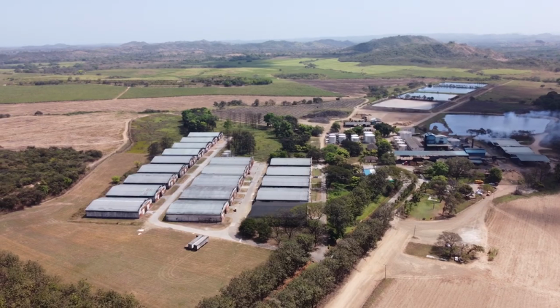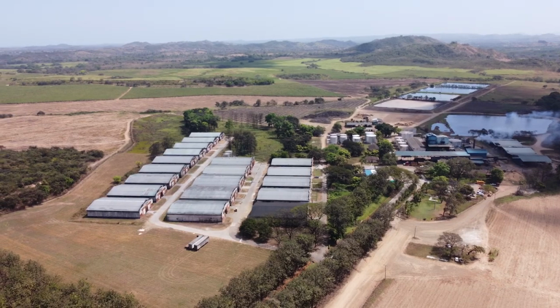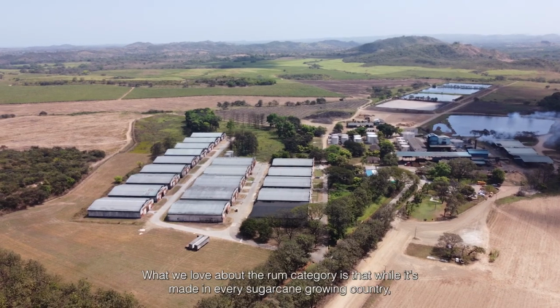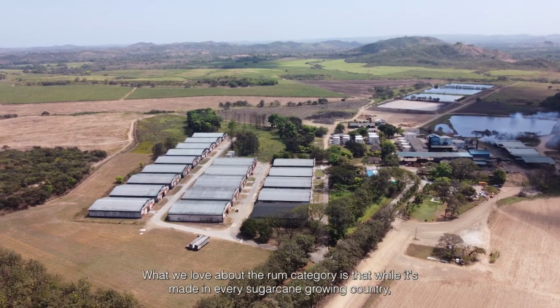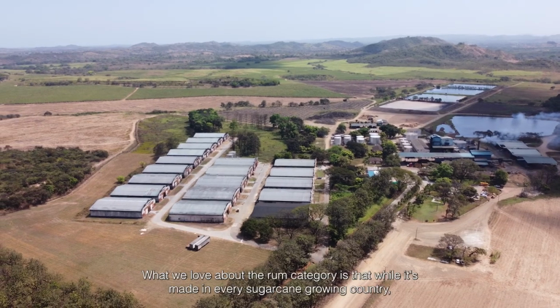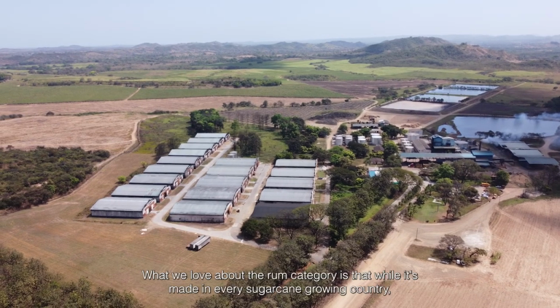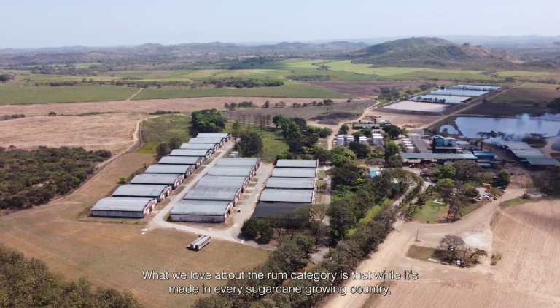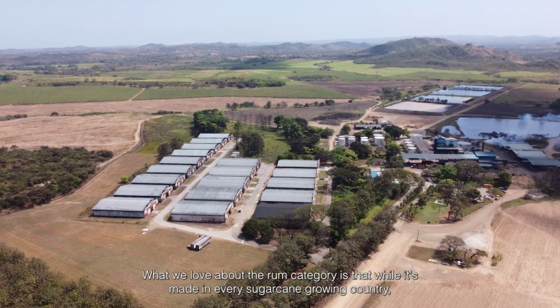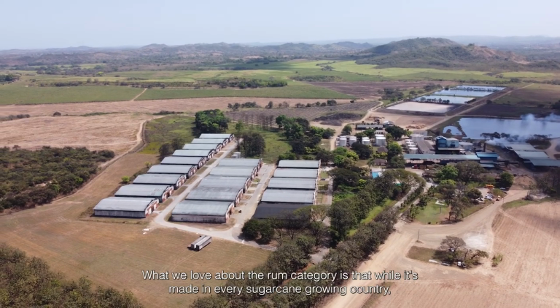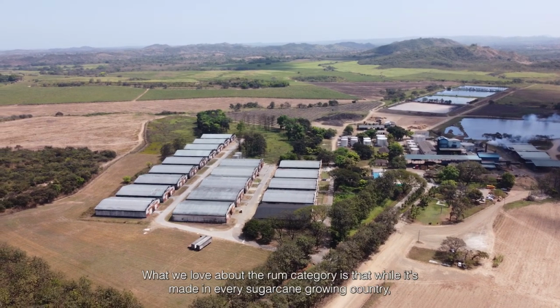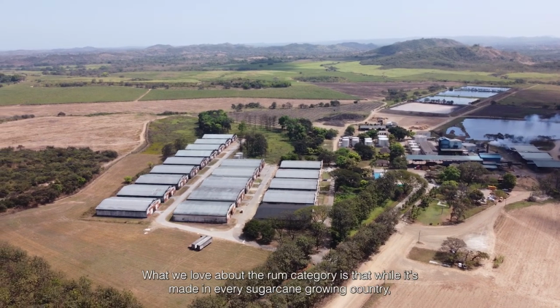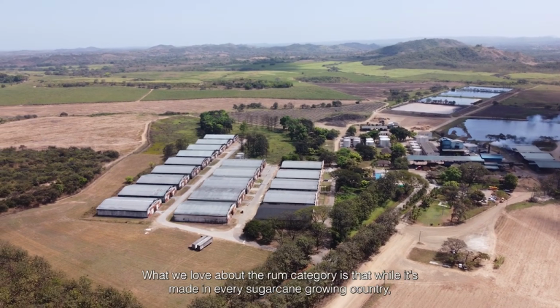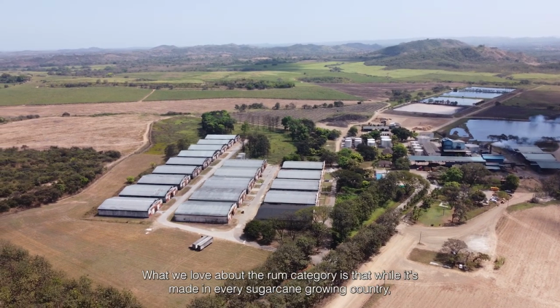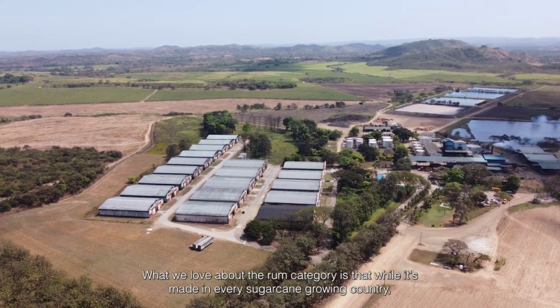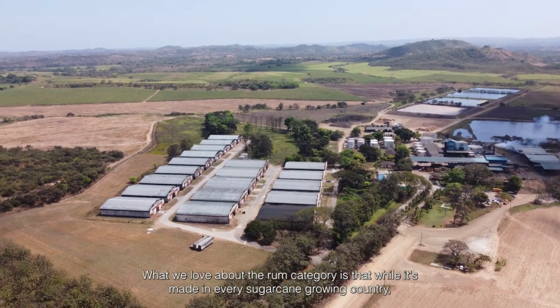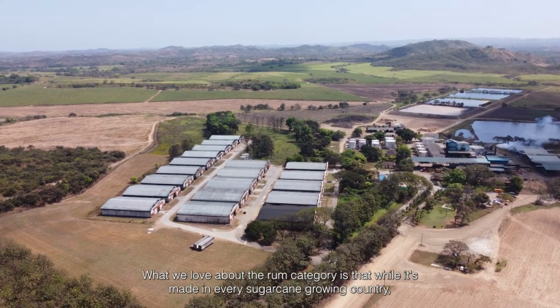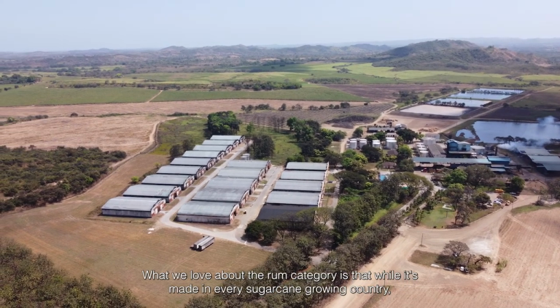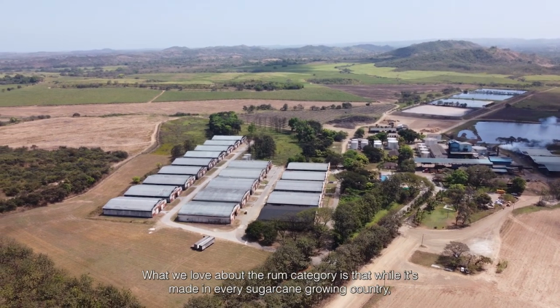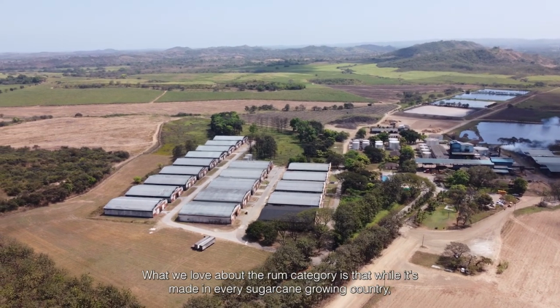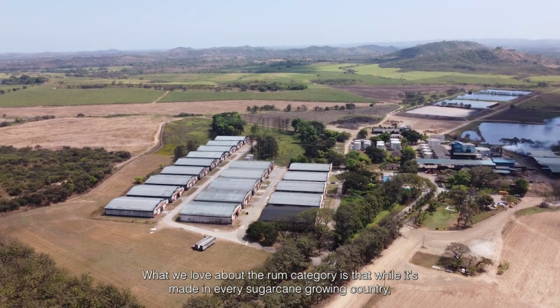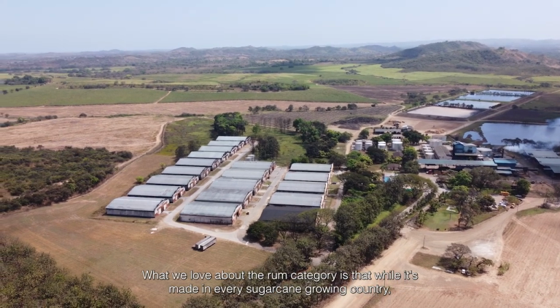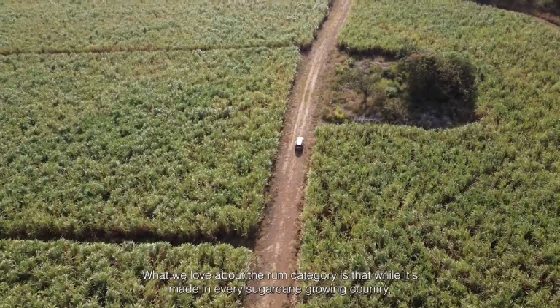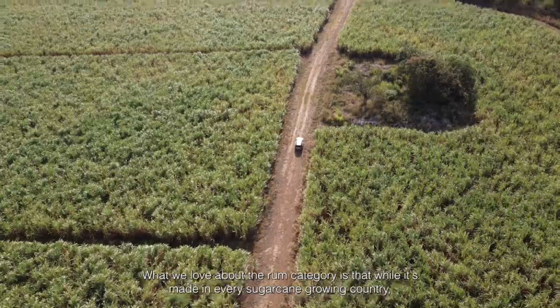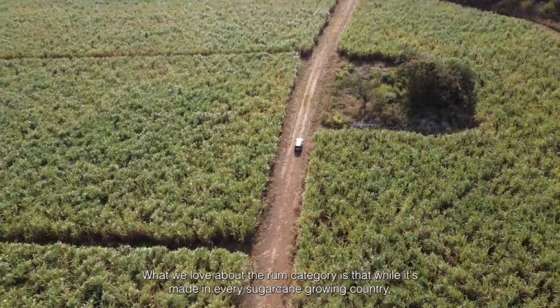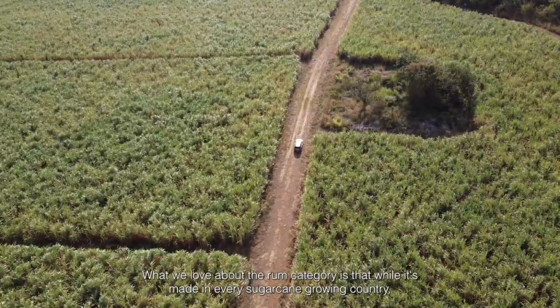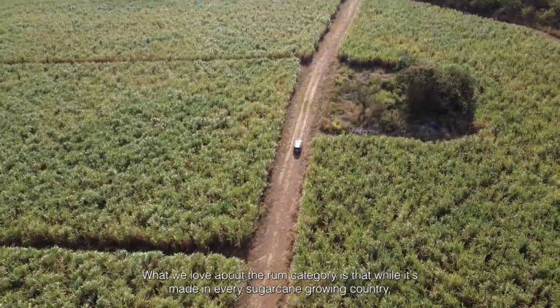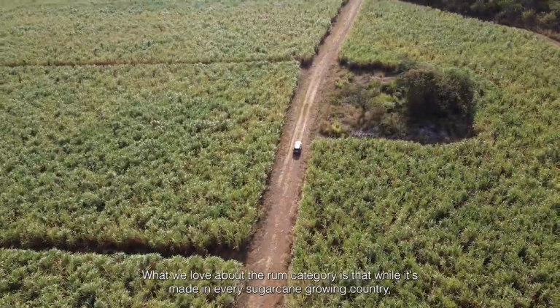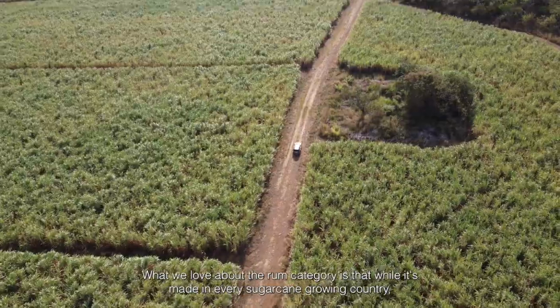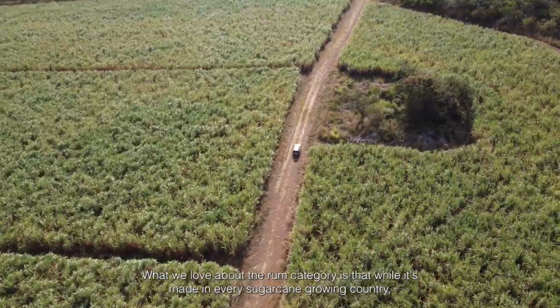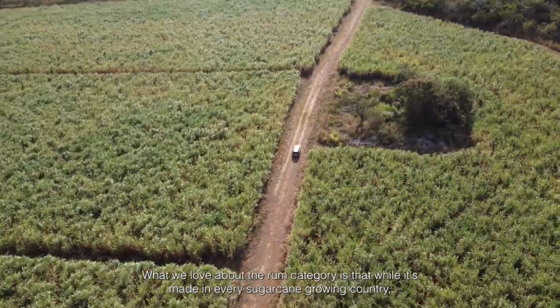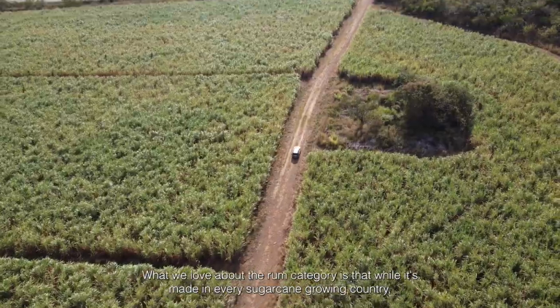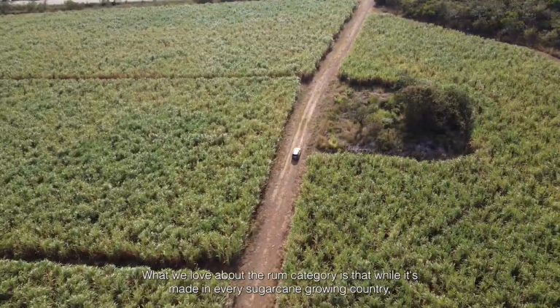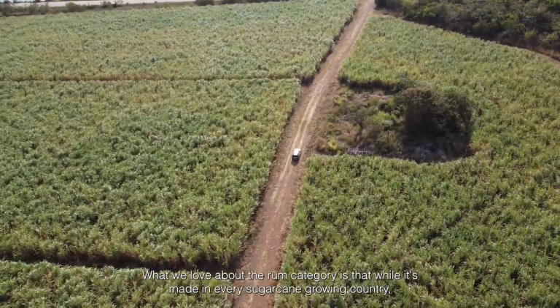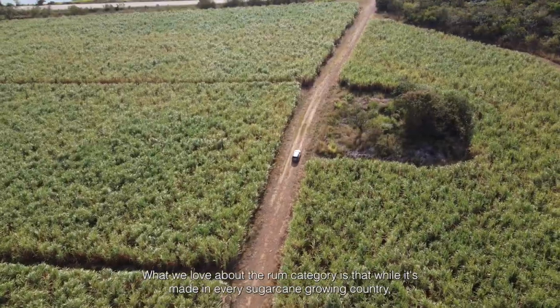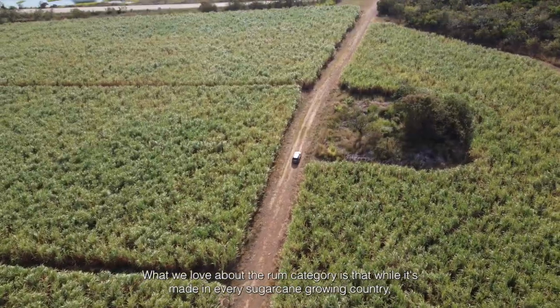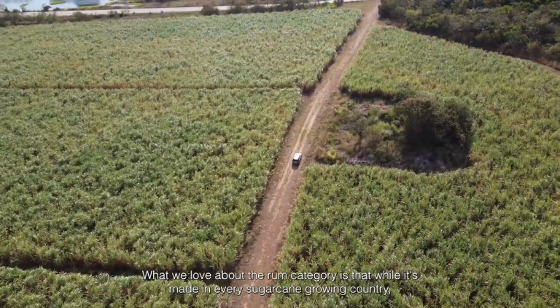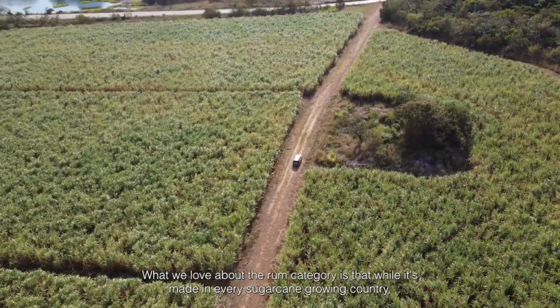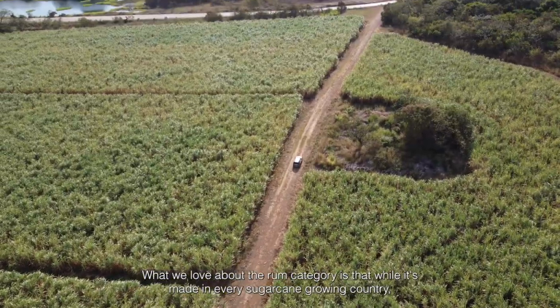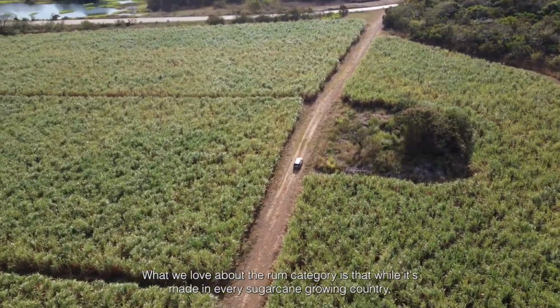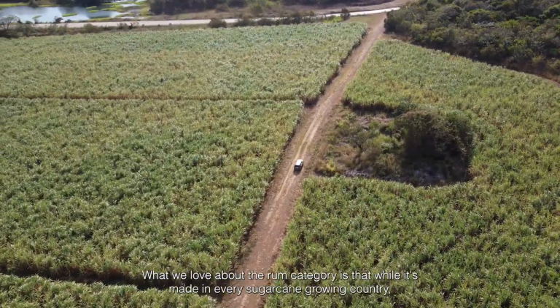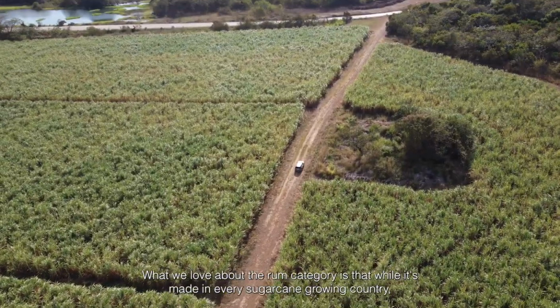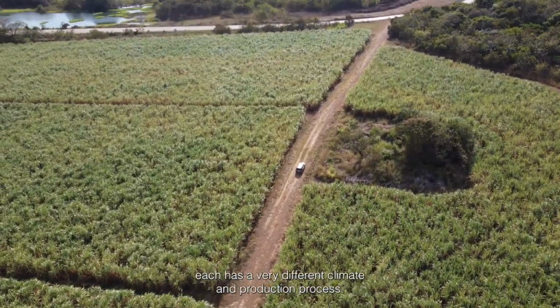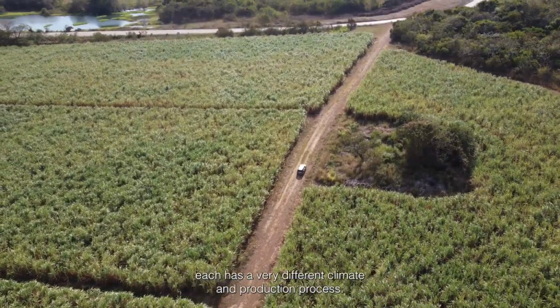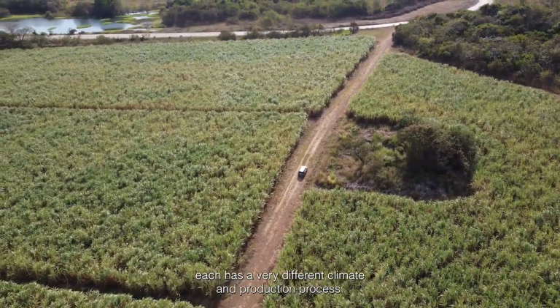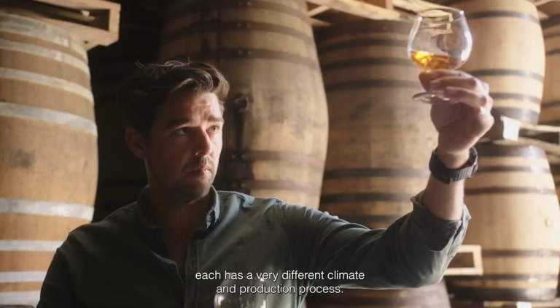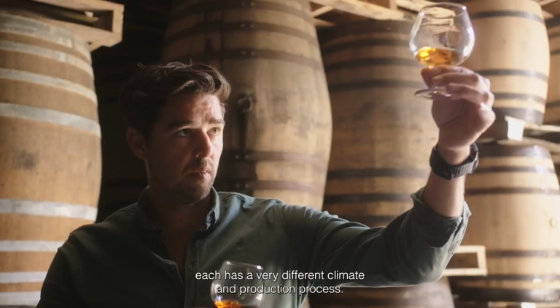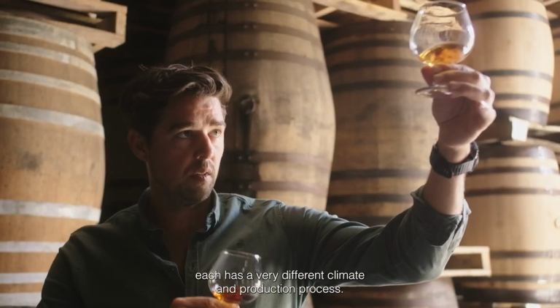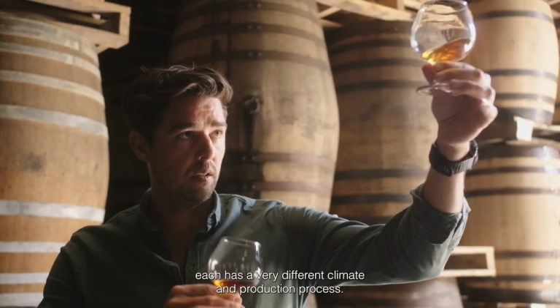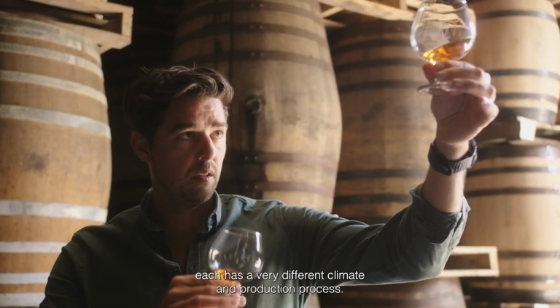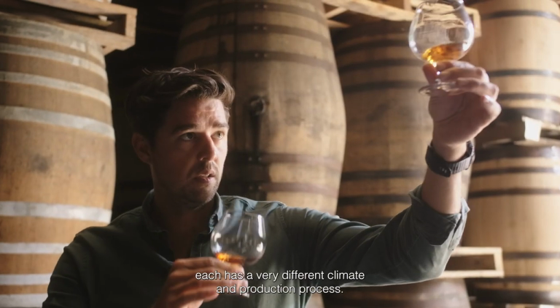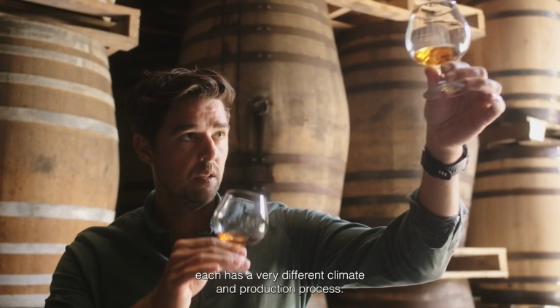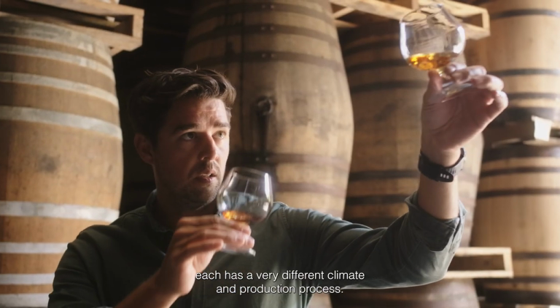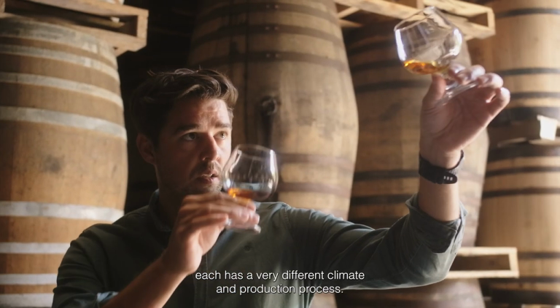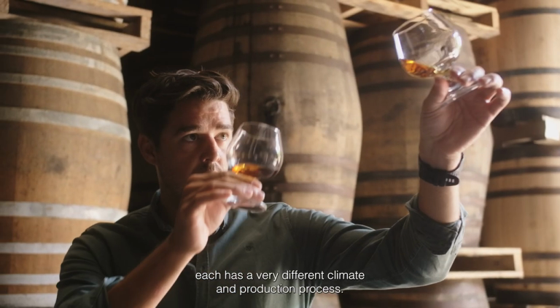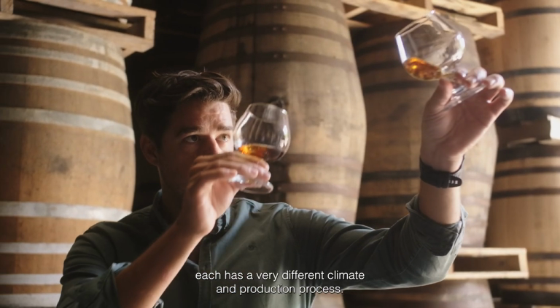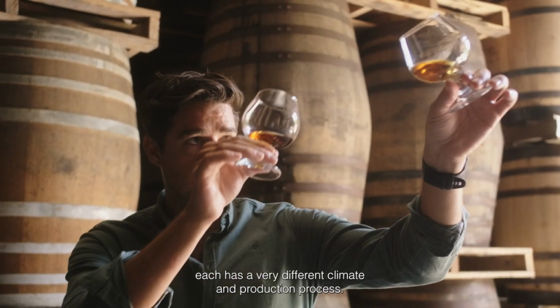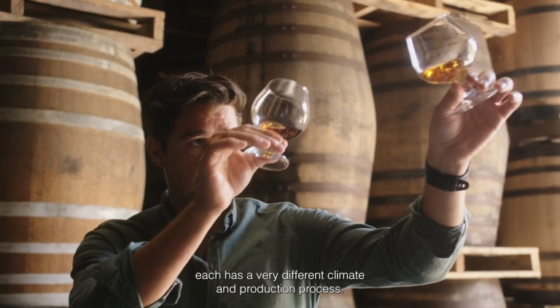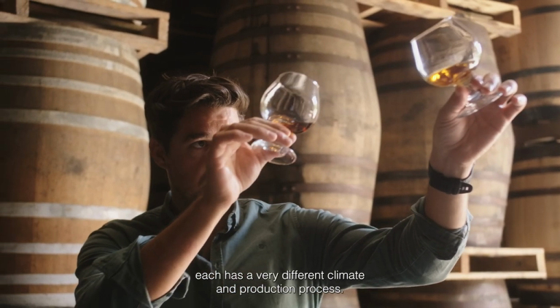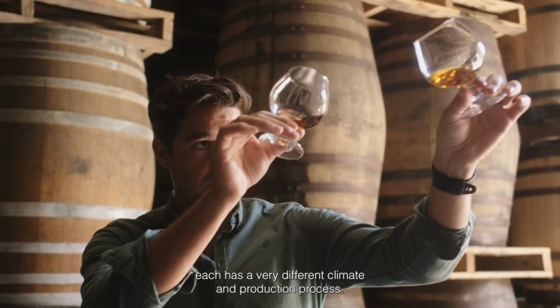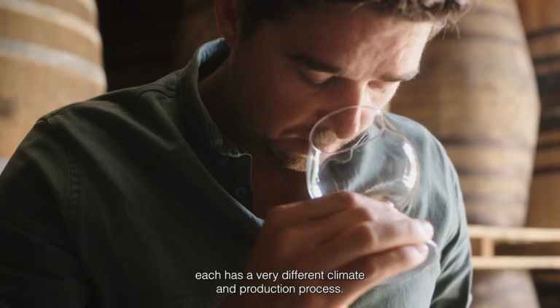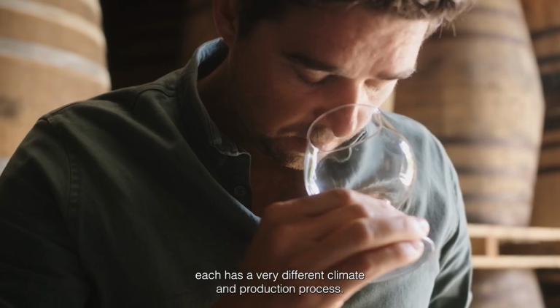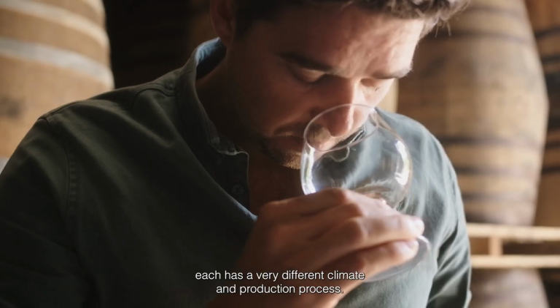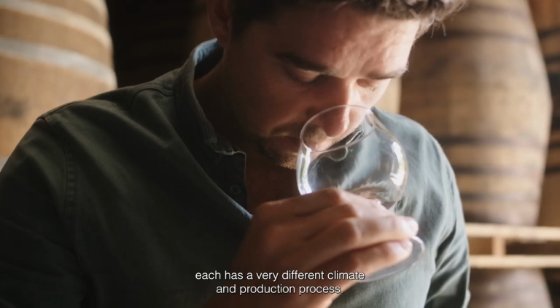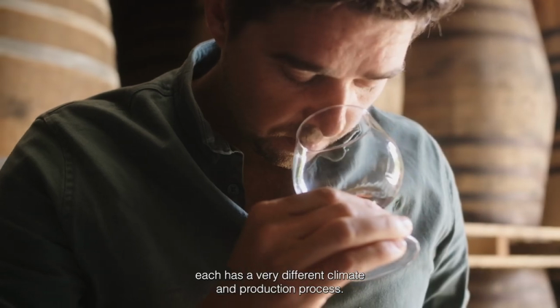What we love about the rum category is that while it's made in every sugarcane growing country, each has a very different climate and production process.